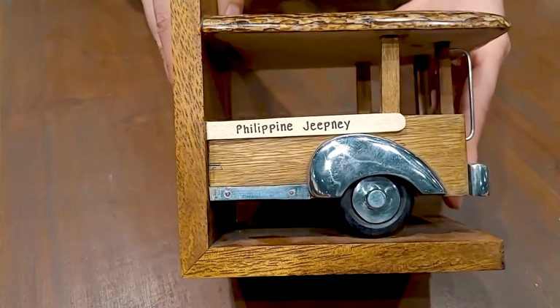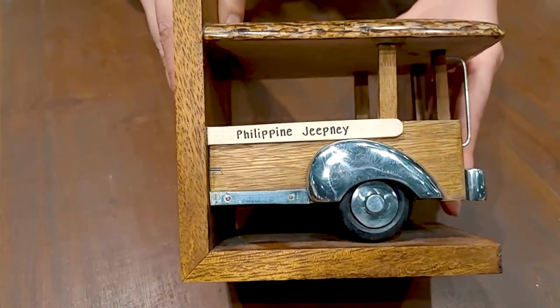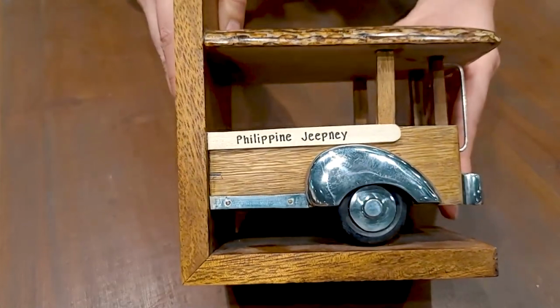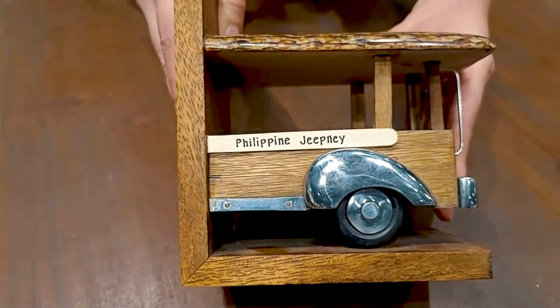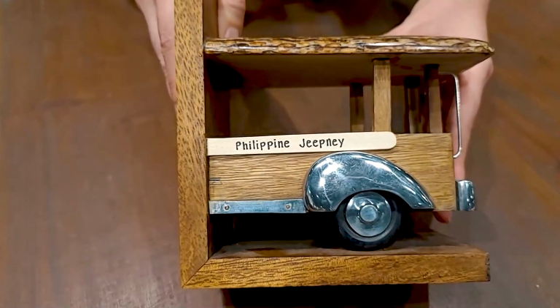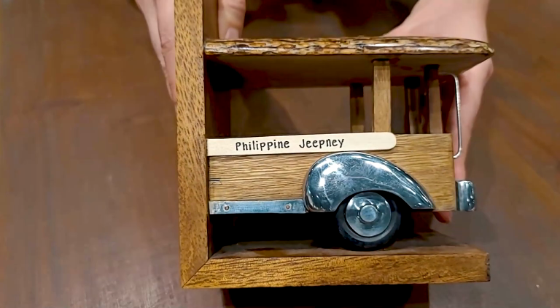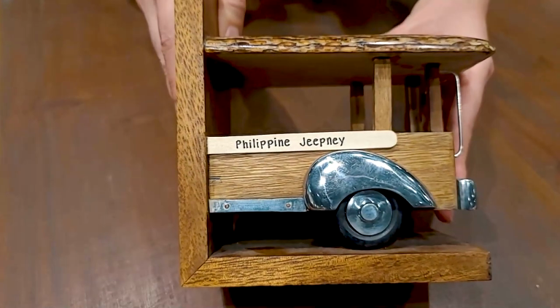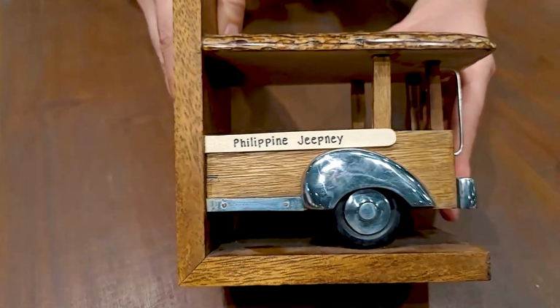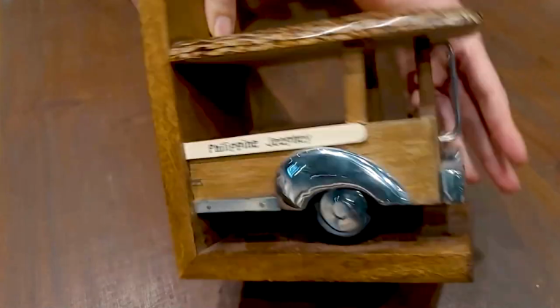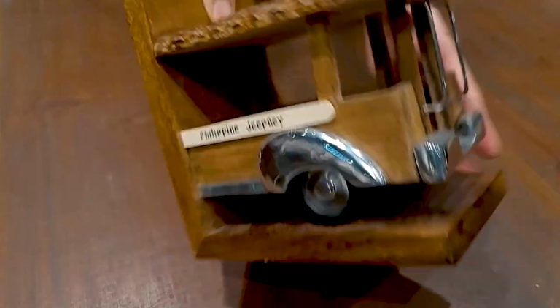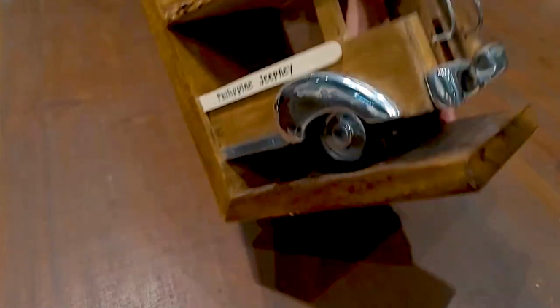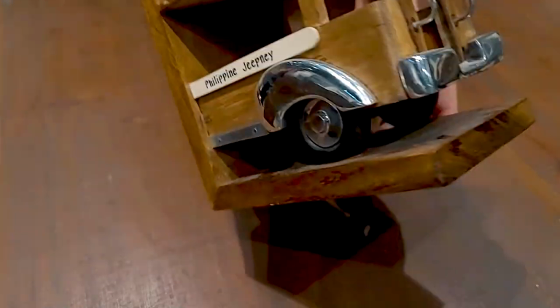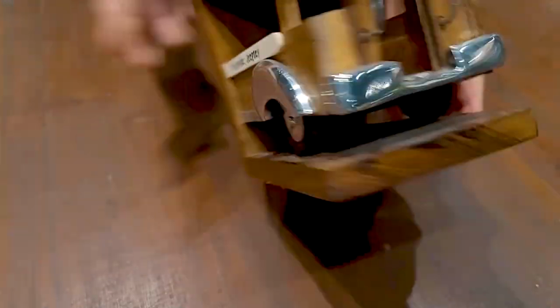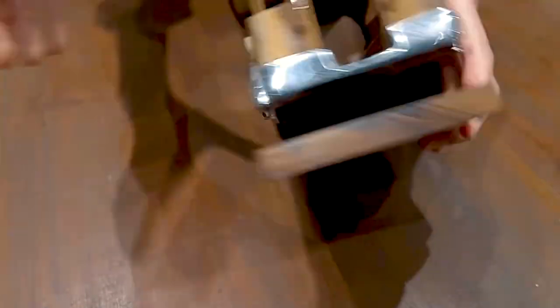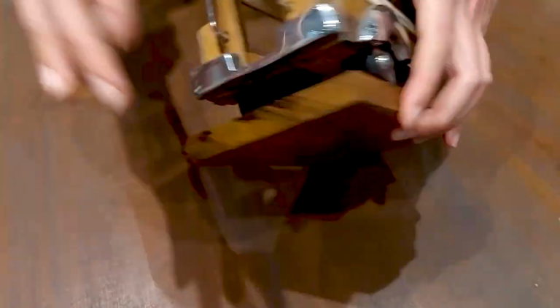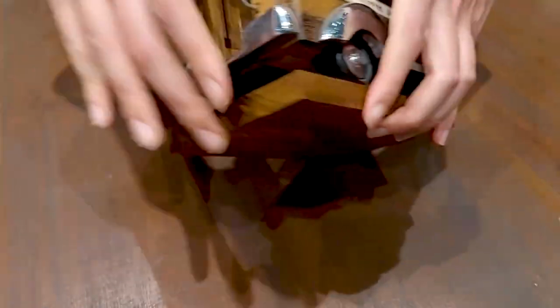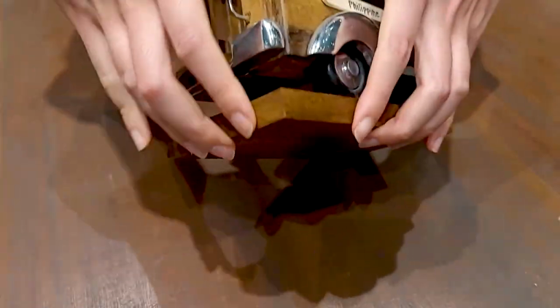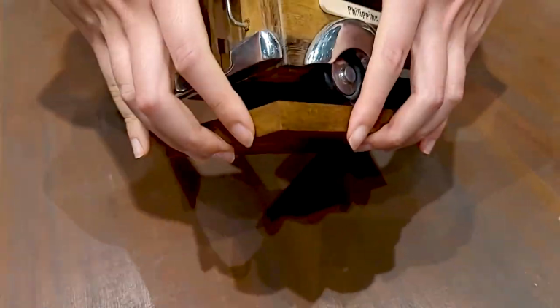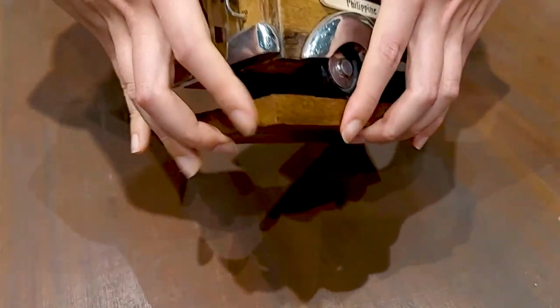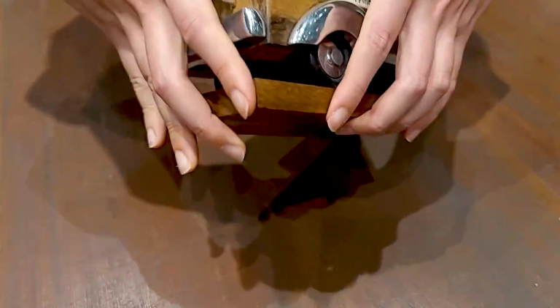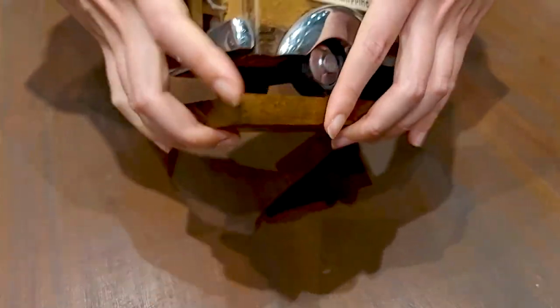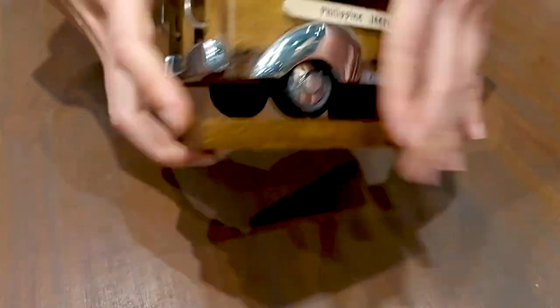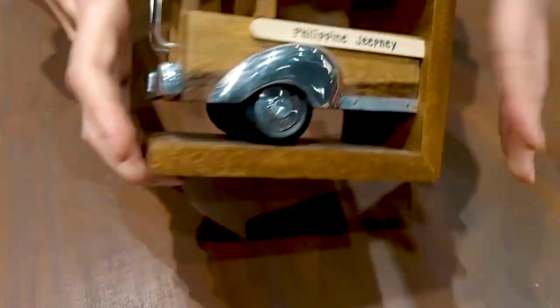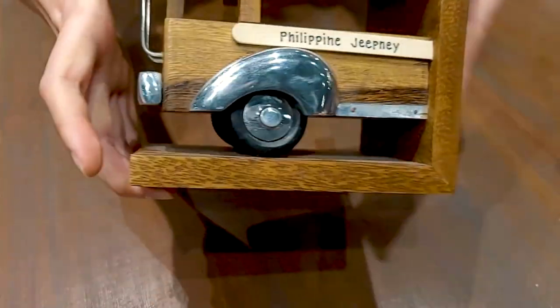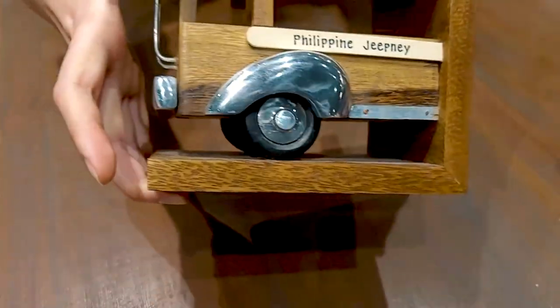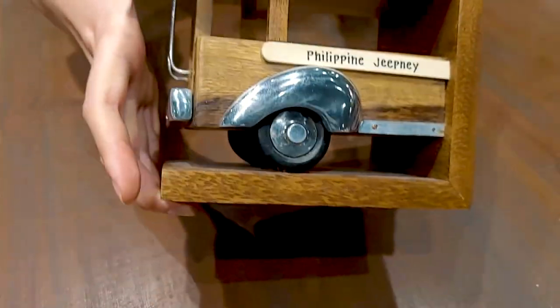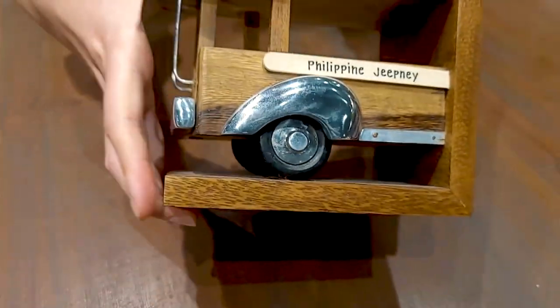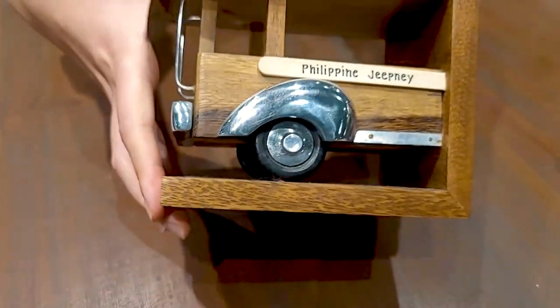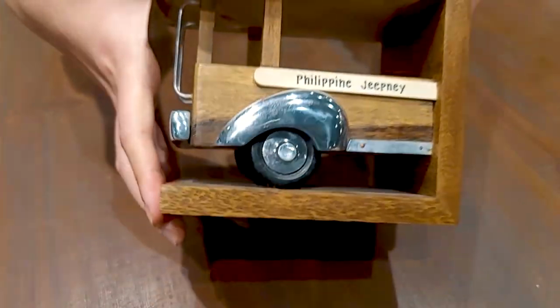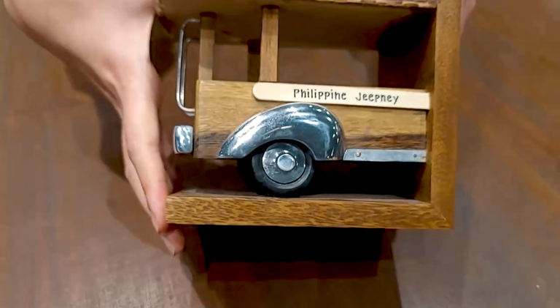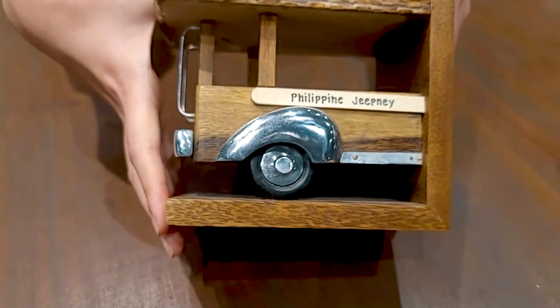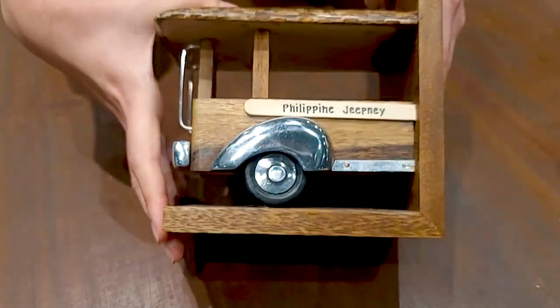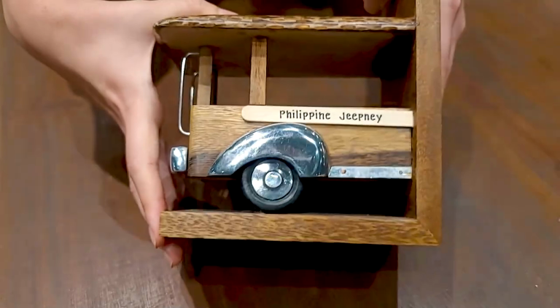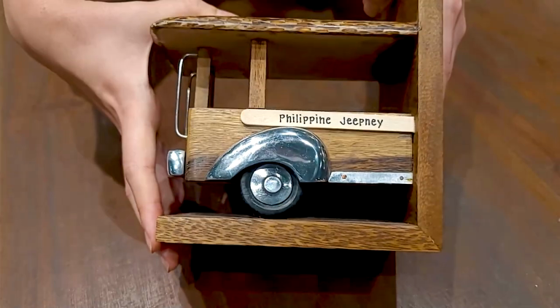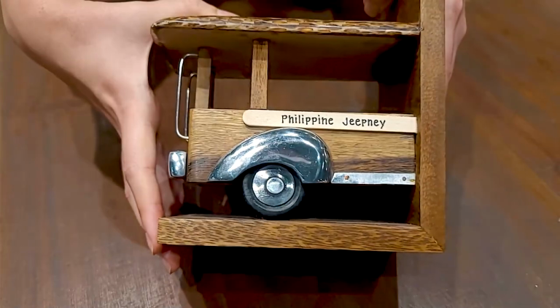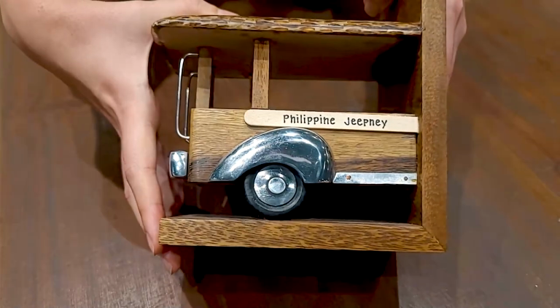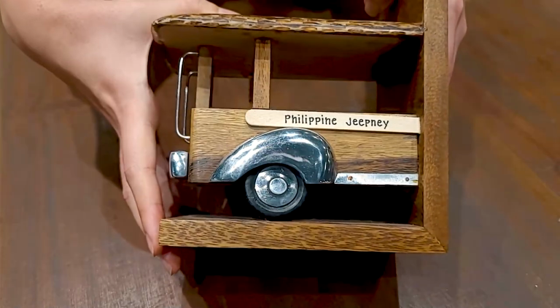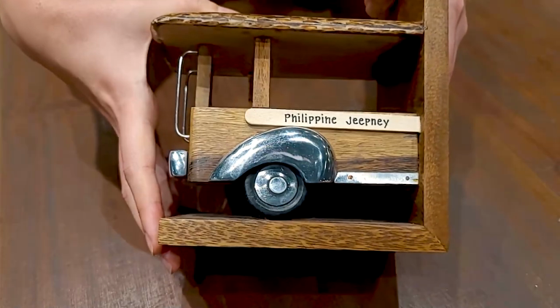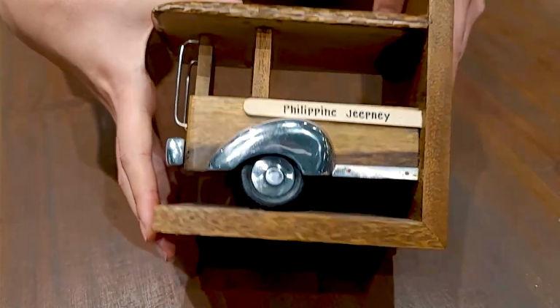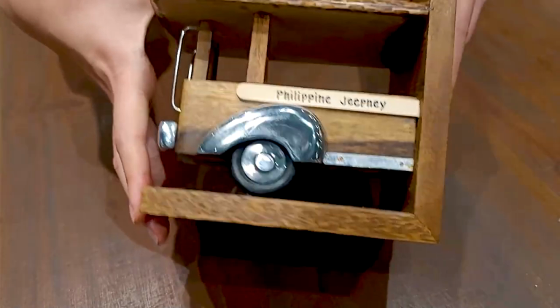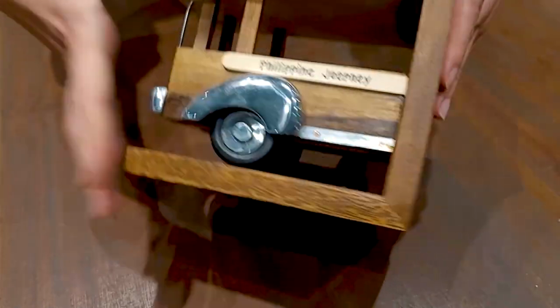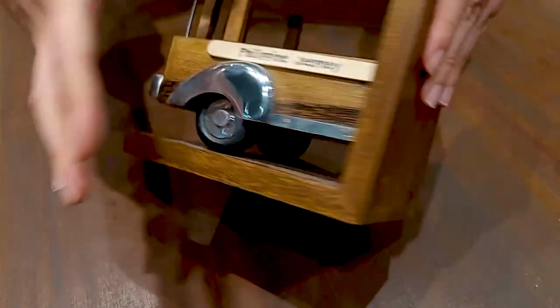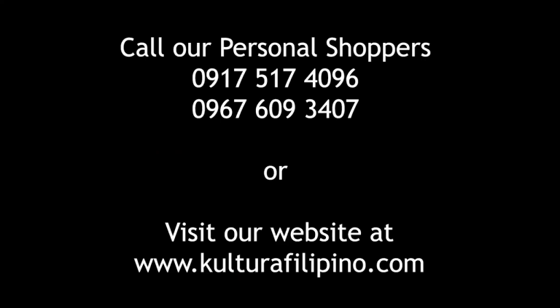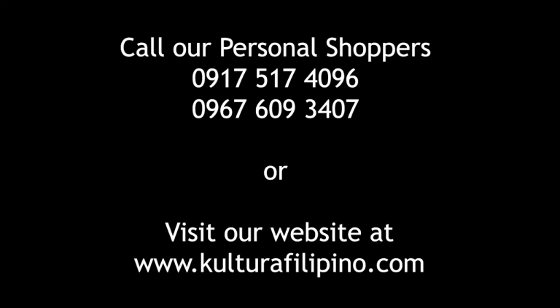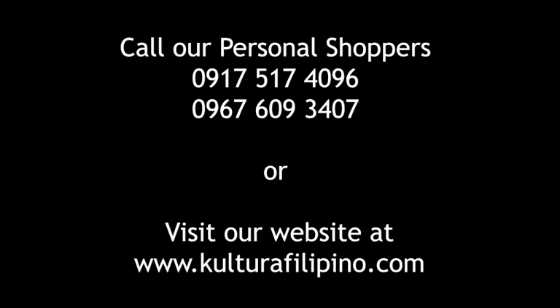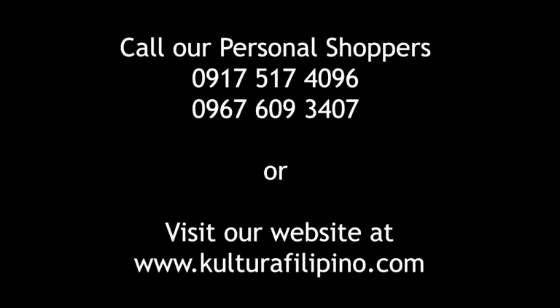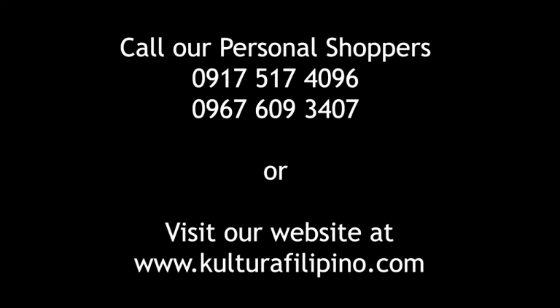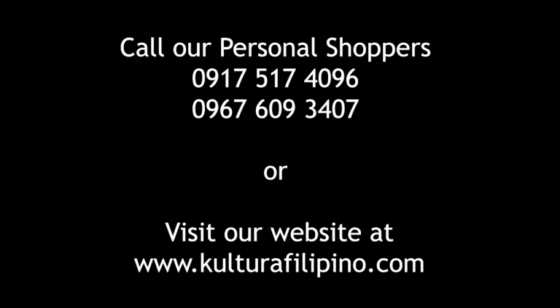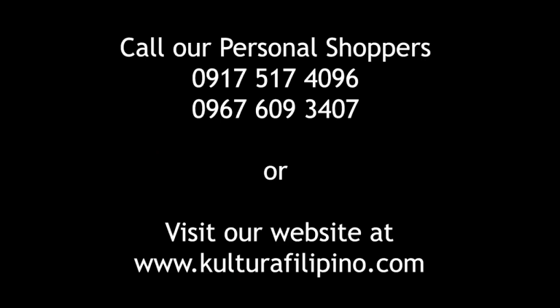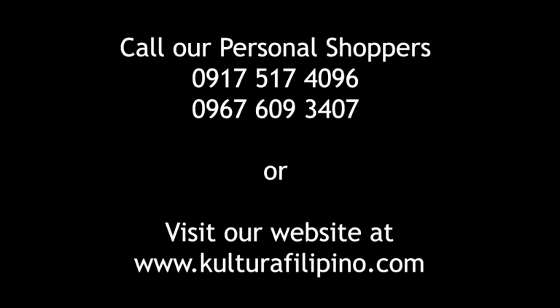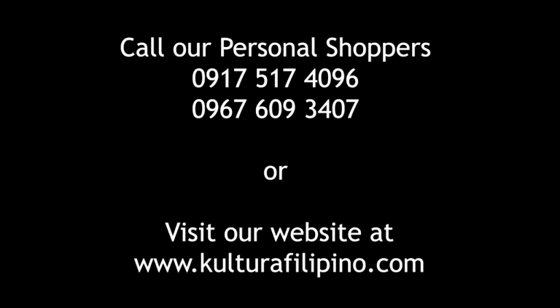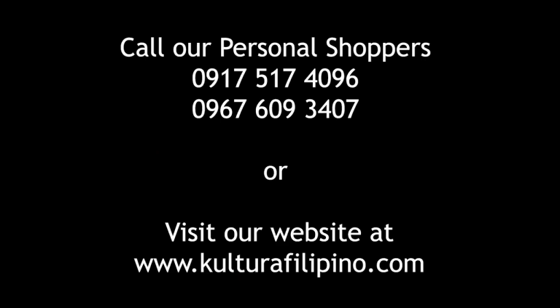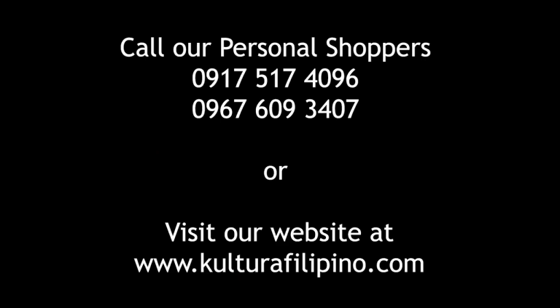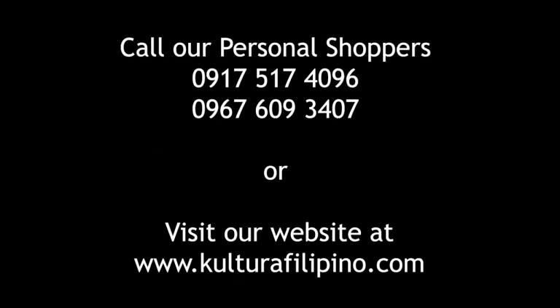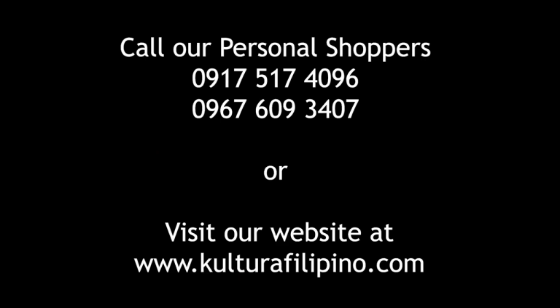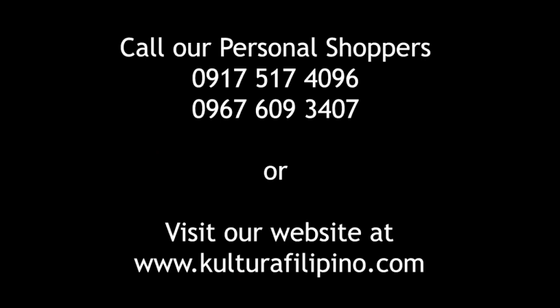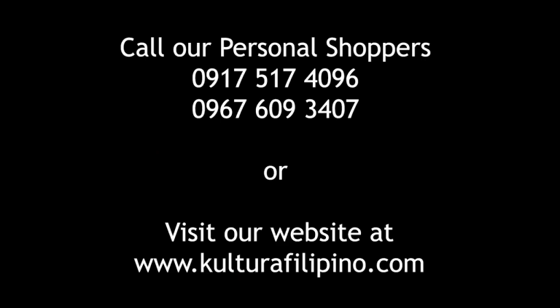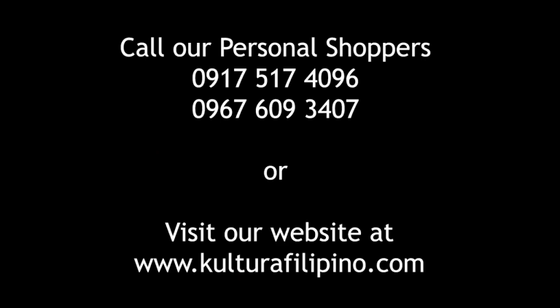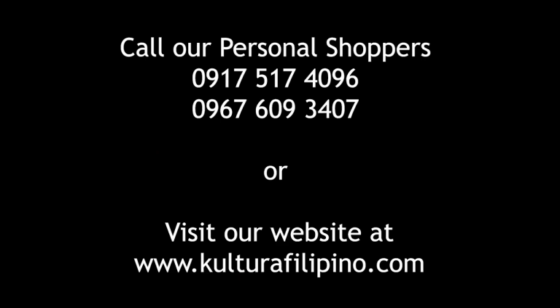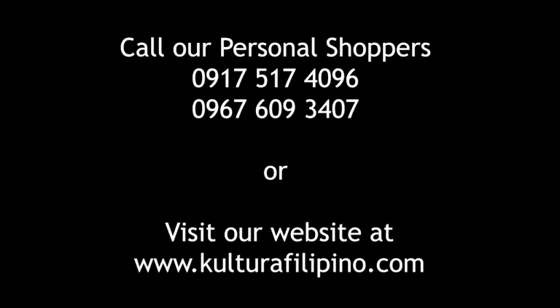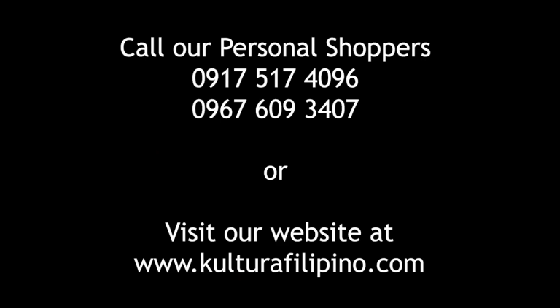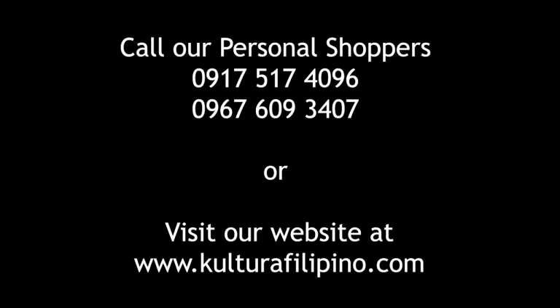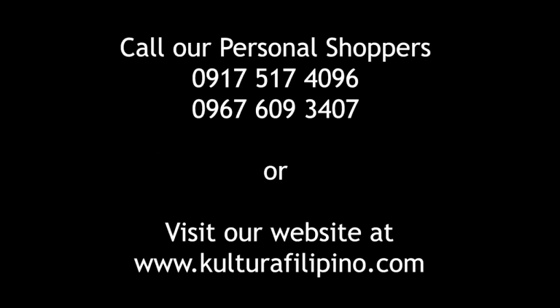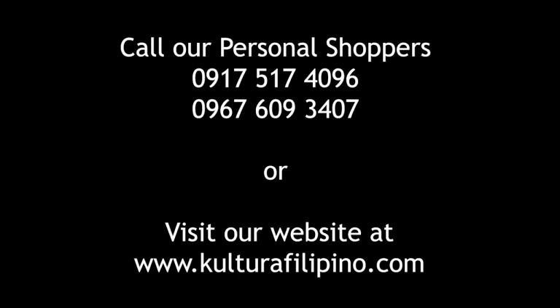Finding the right gift can be a challenge and we're here to help you decide with our curated selection. Call these numbers now to order.